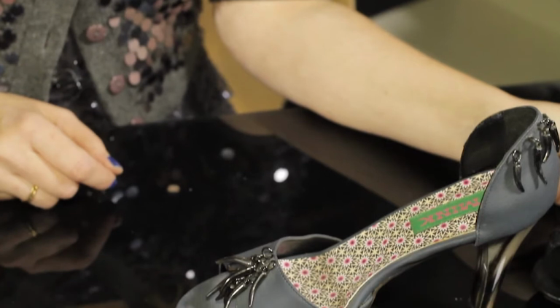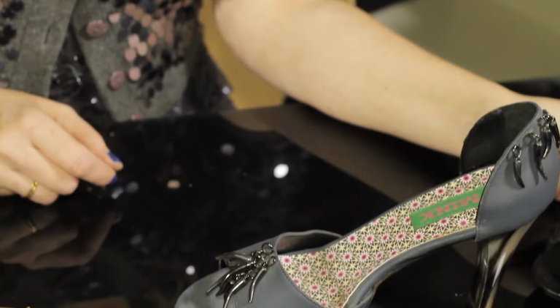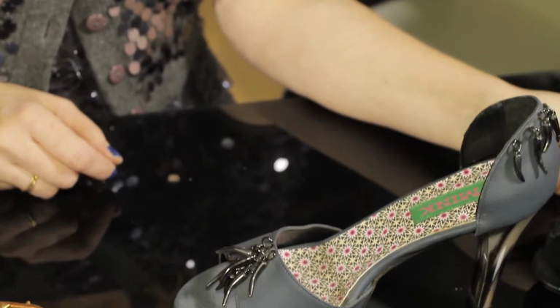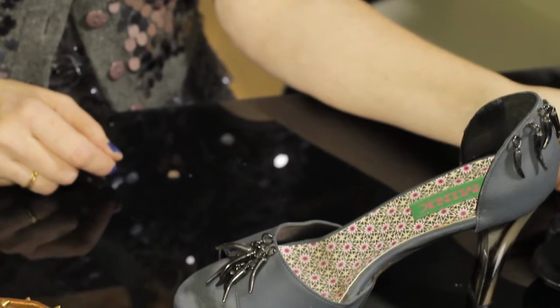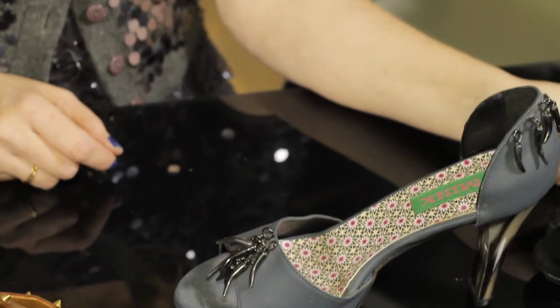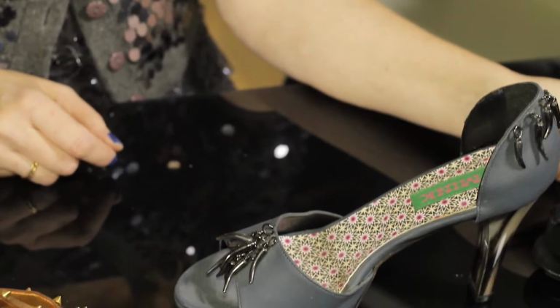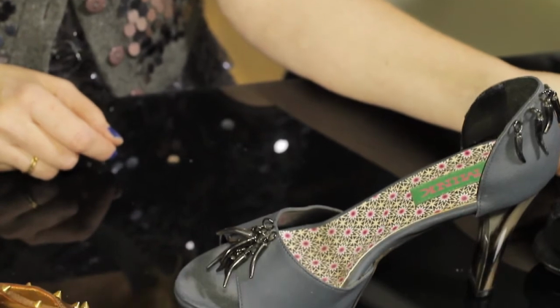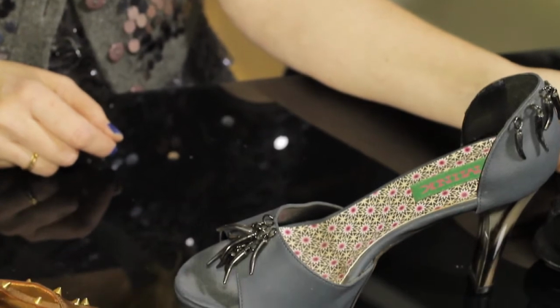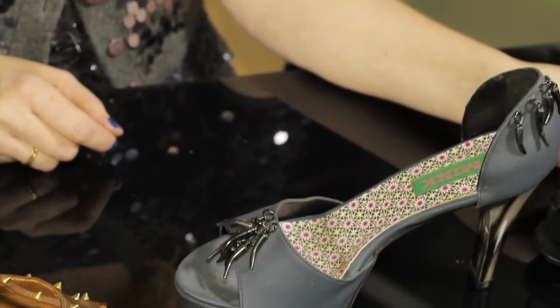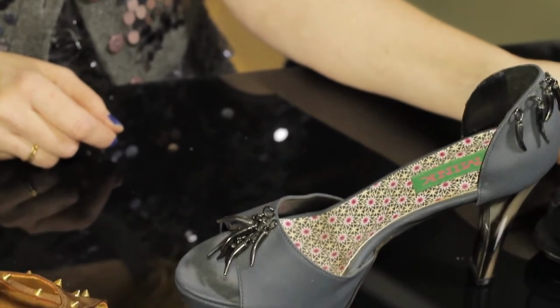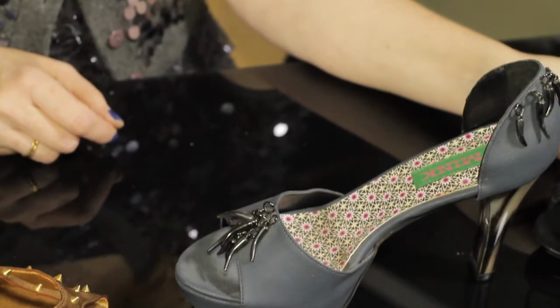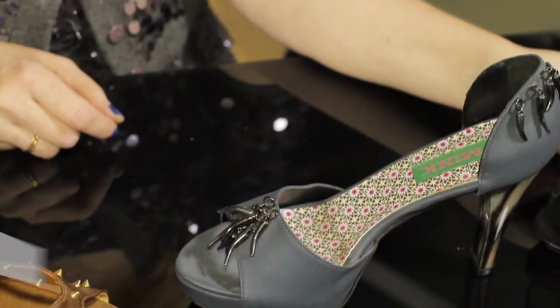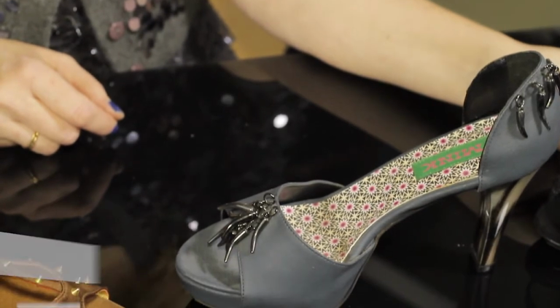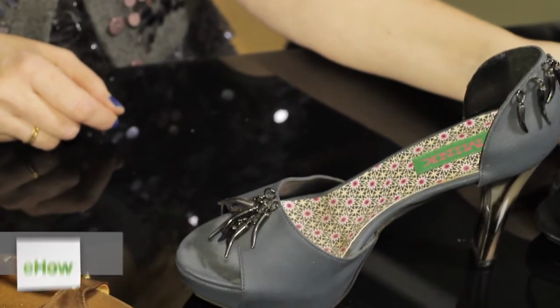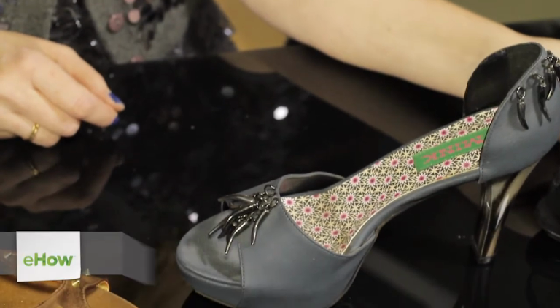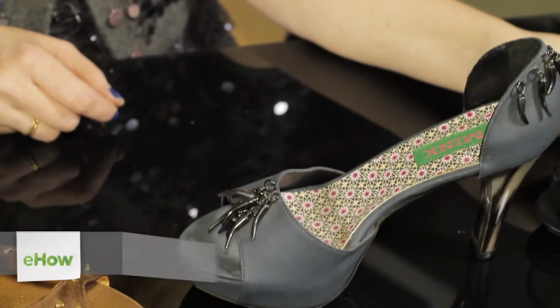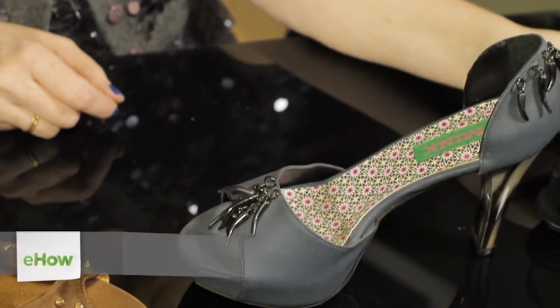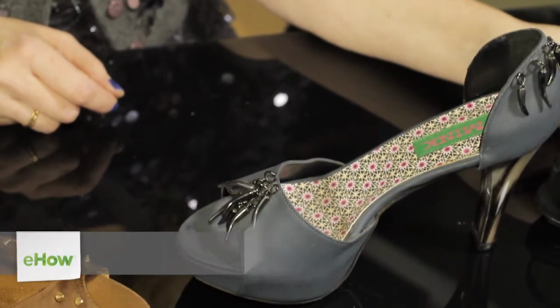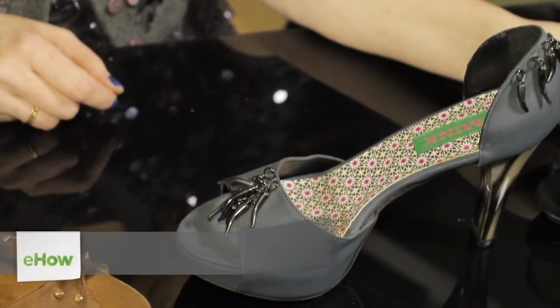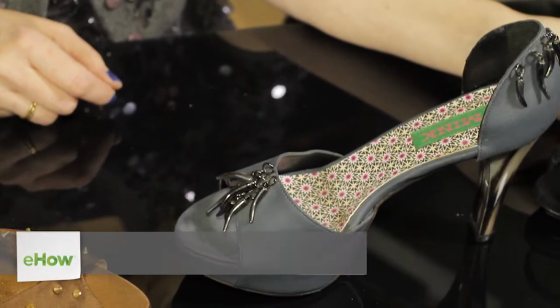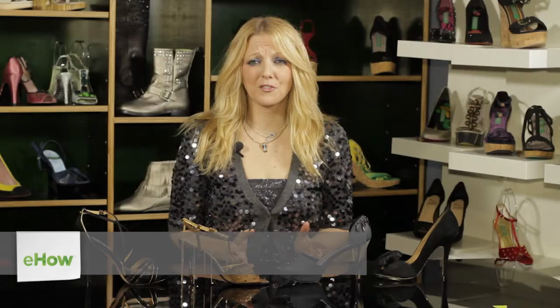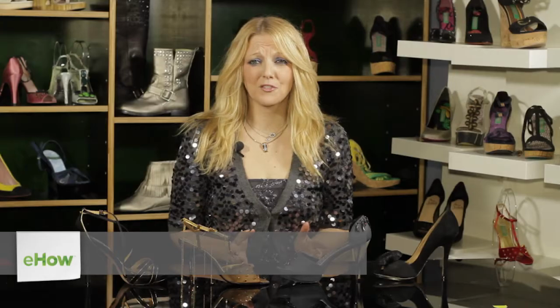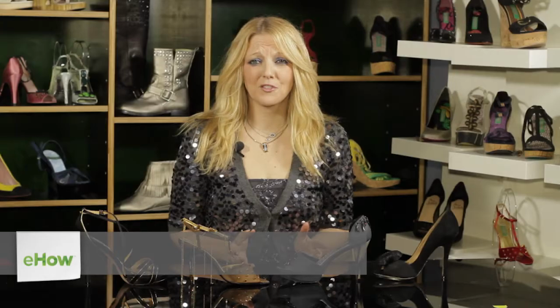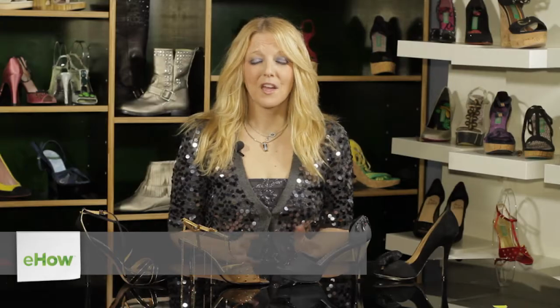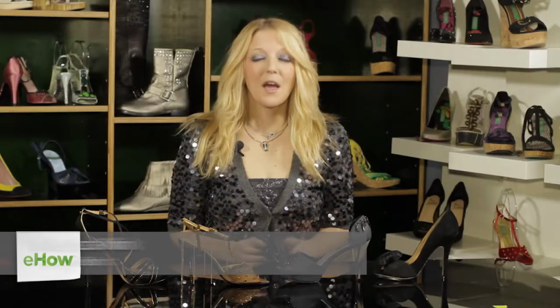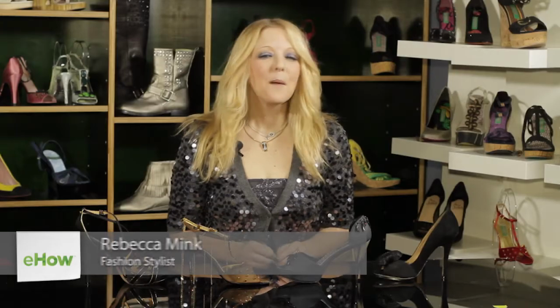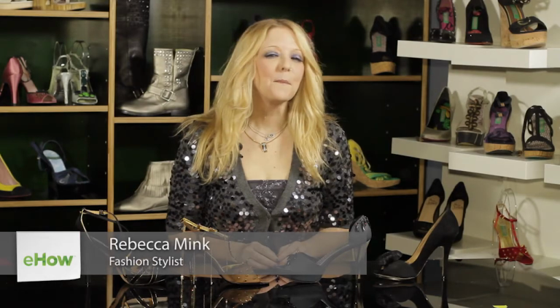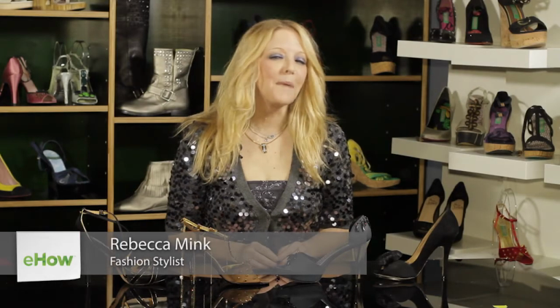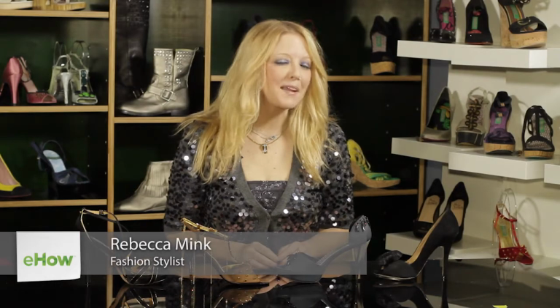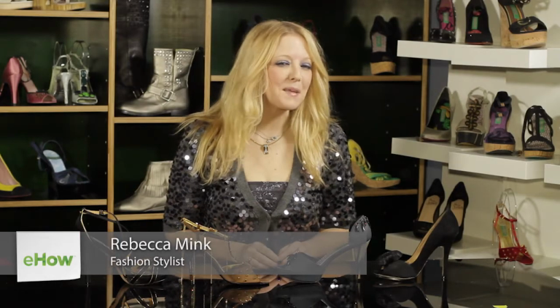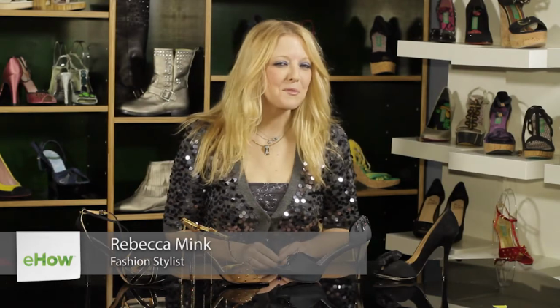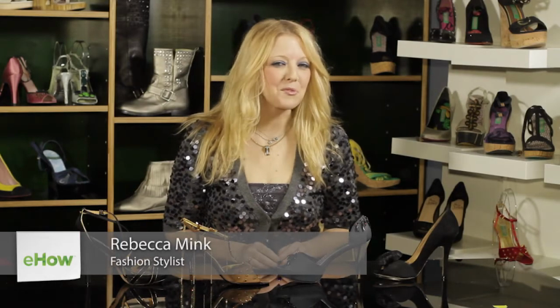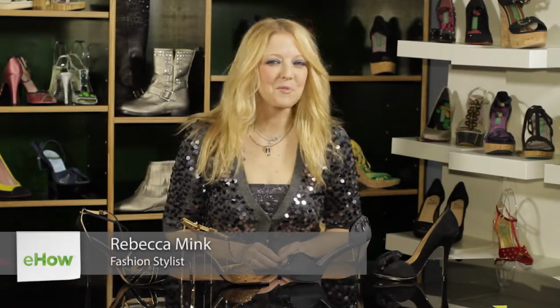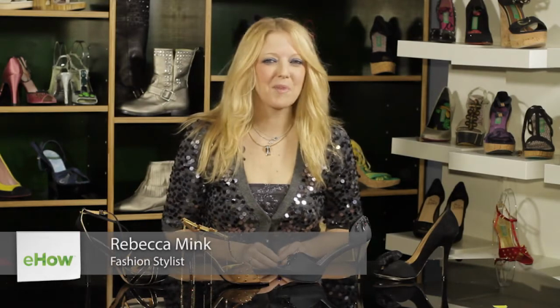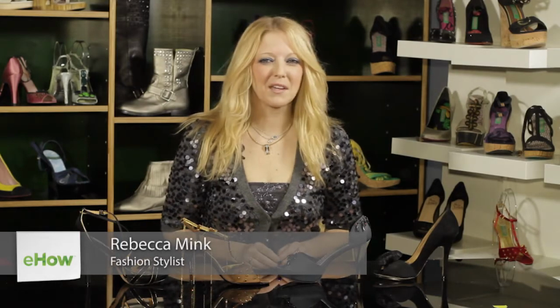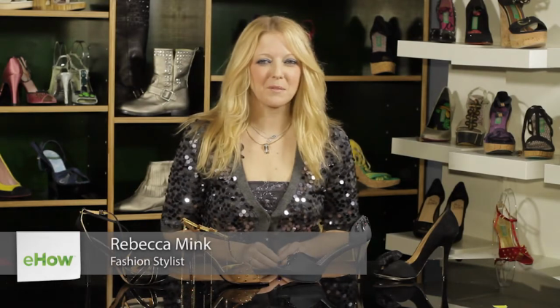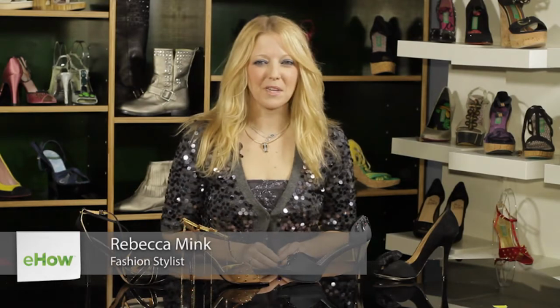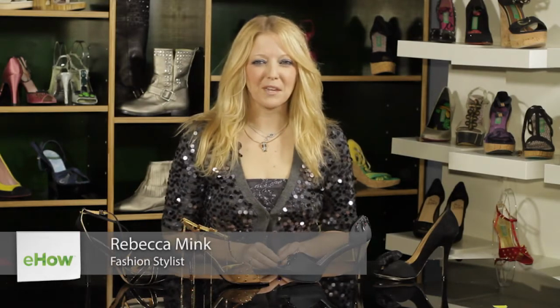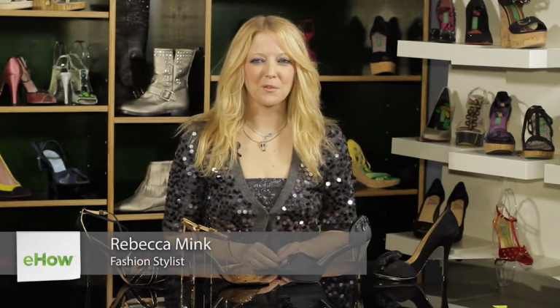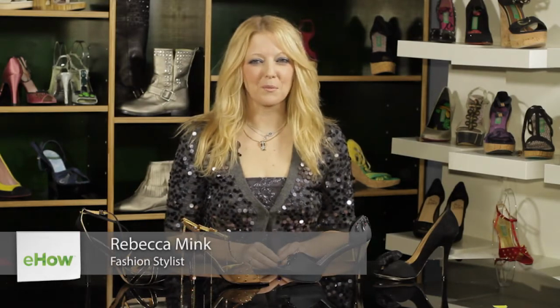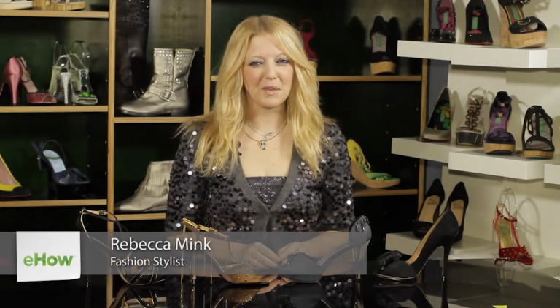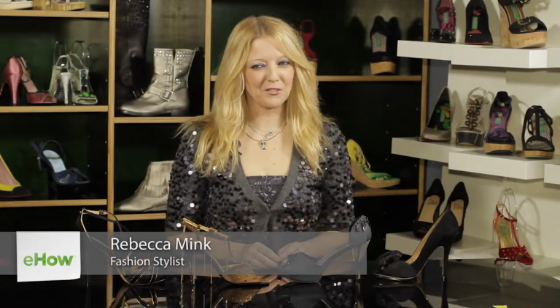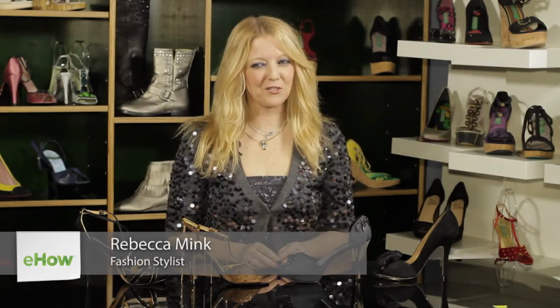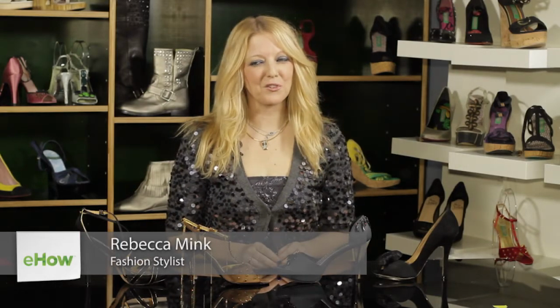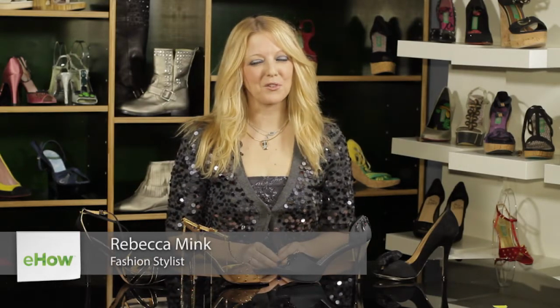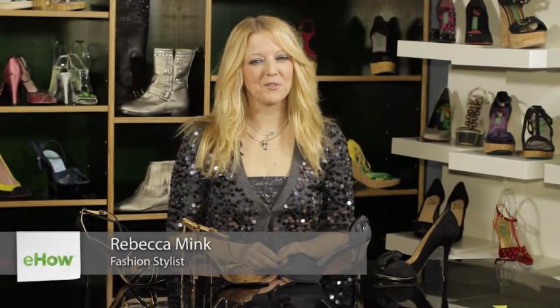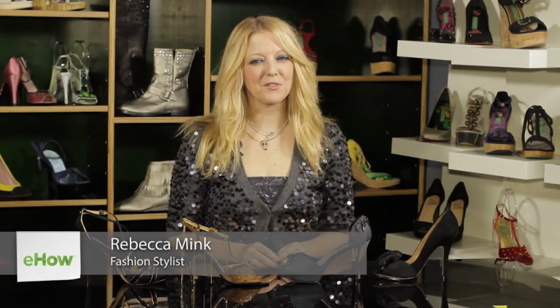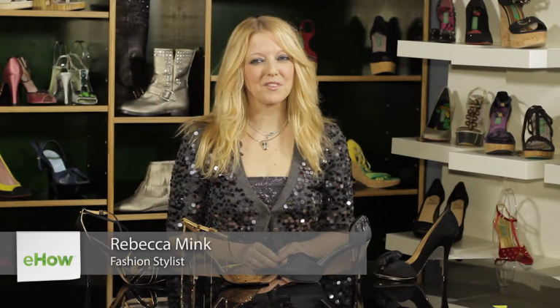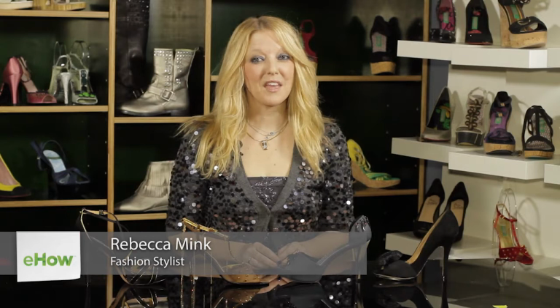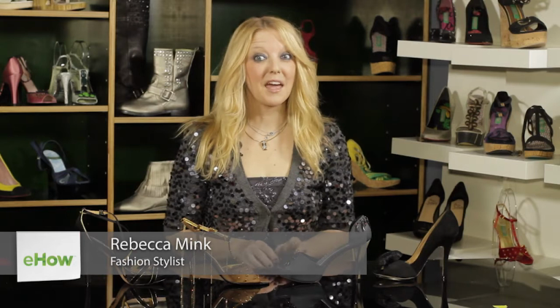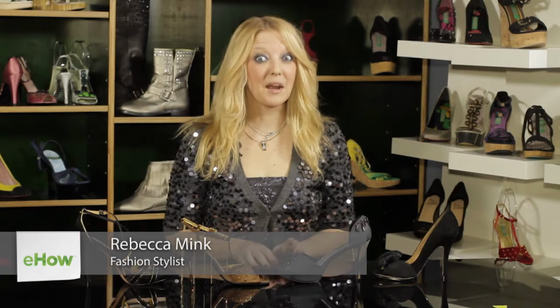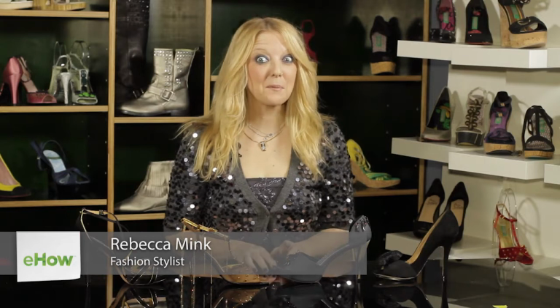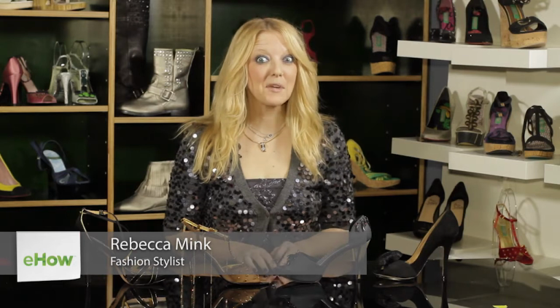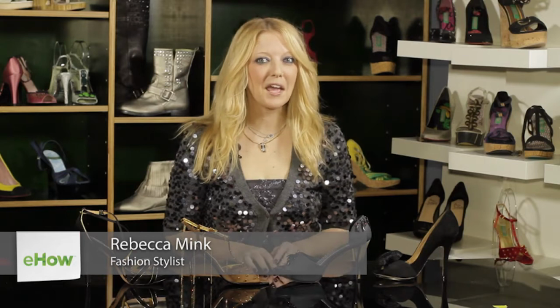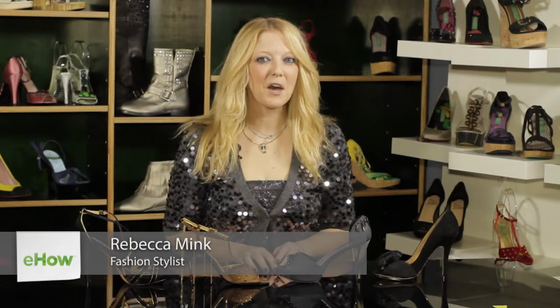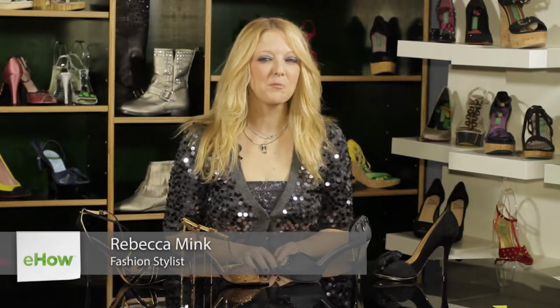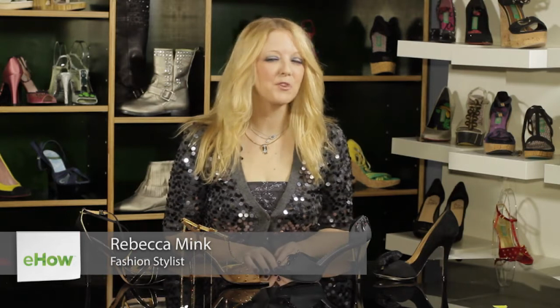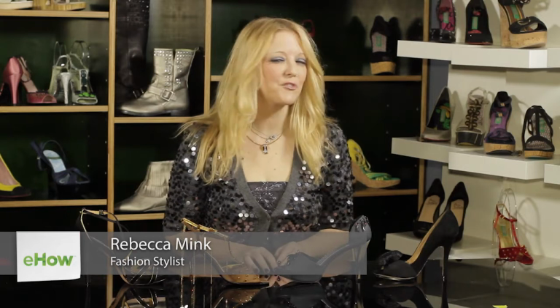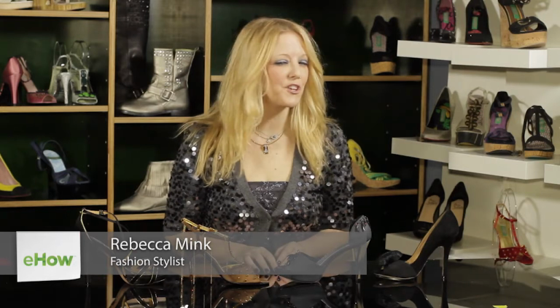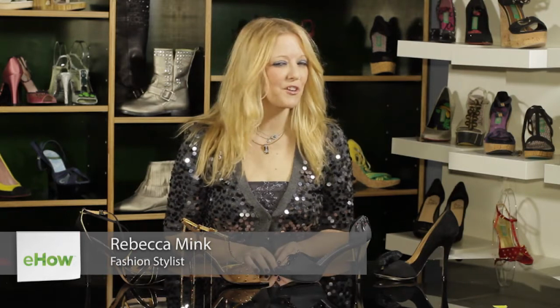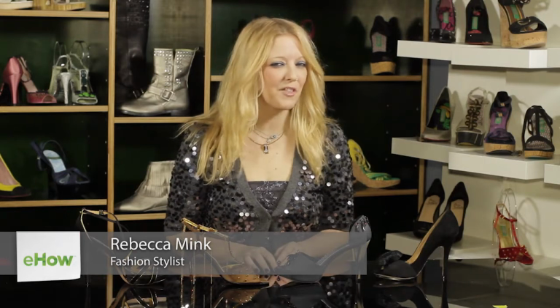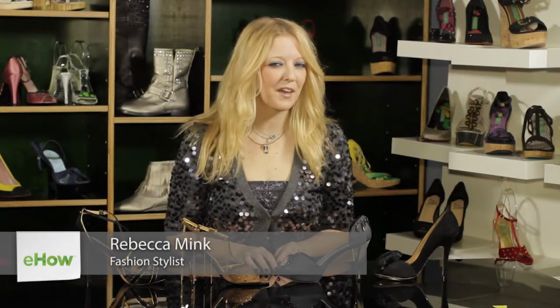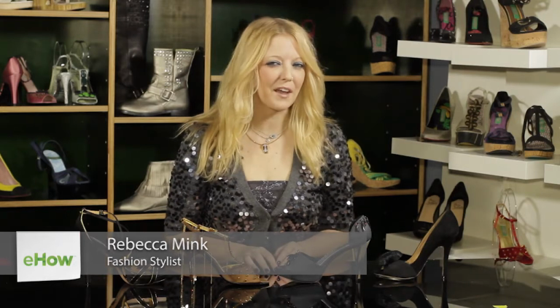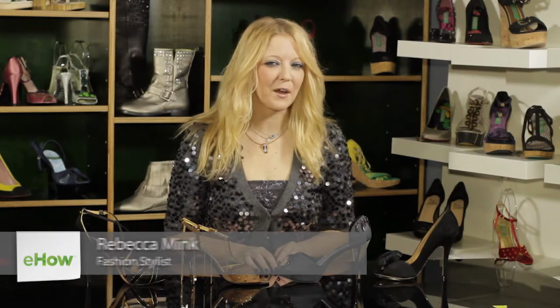How much will dress shoes stretch? My name is Rebecca Mink with Mink Shoes, and I'm going to help you figure that out.